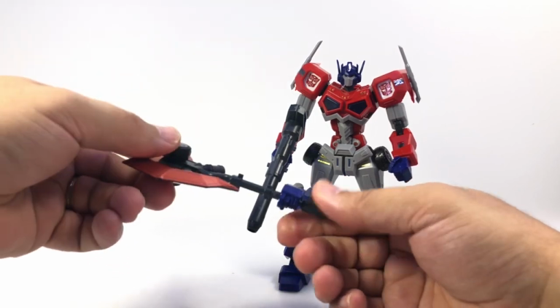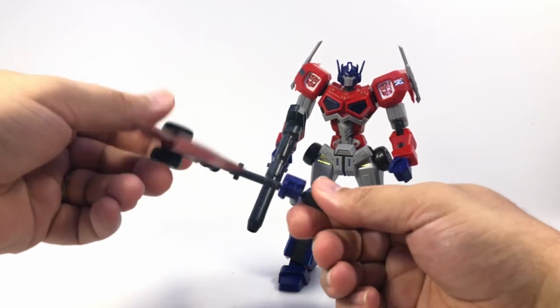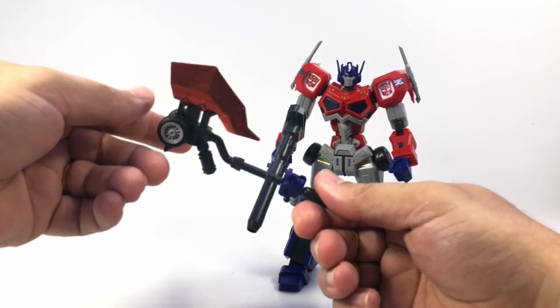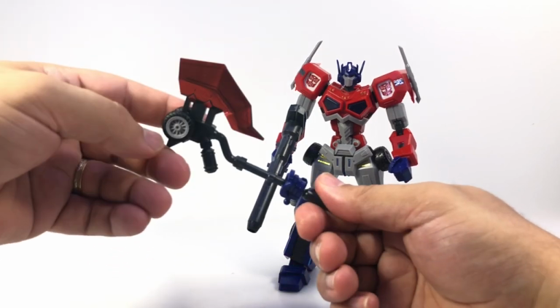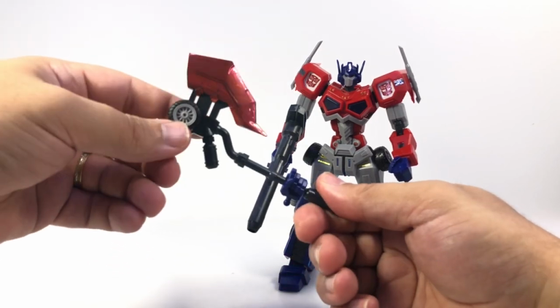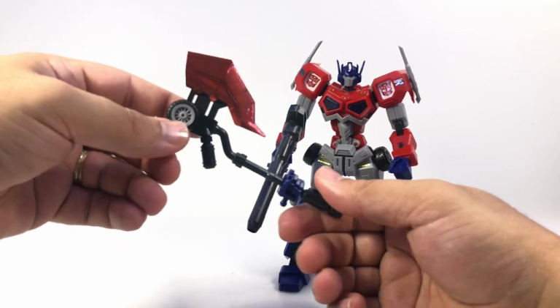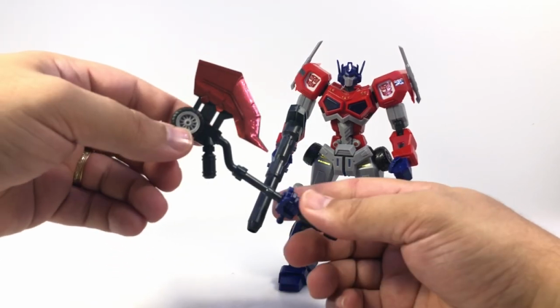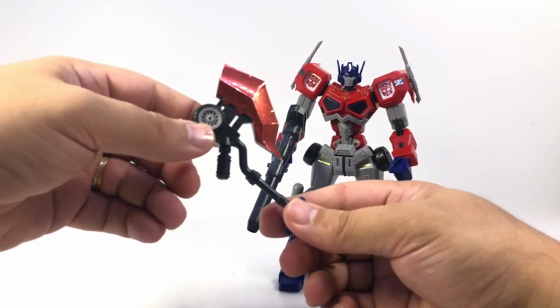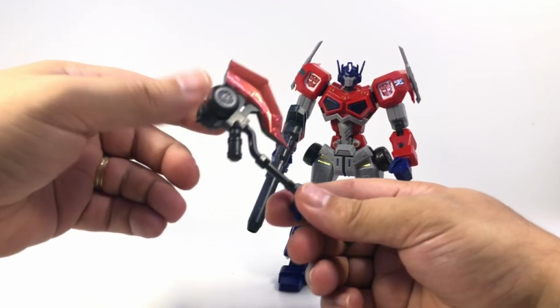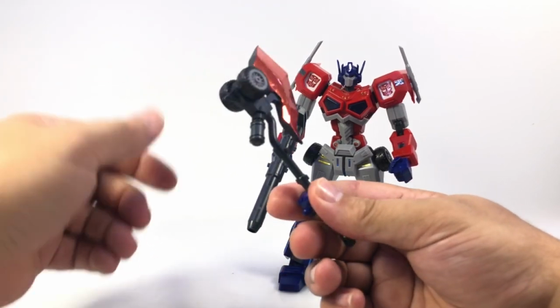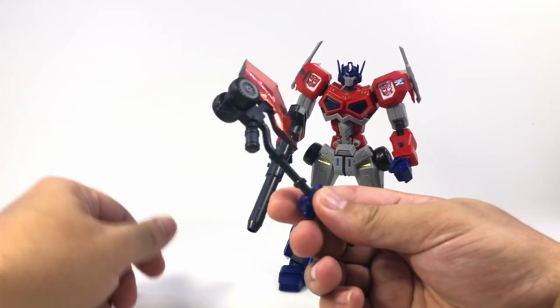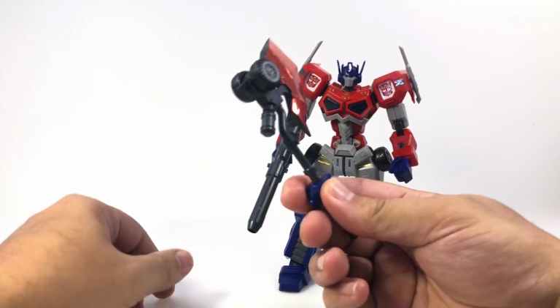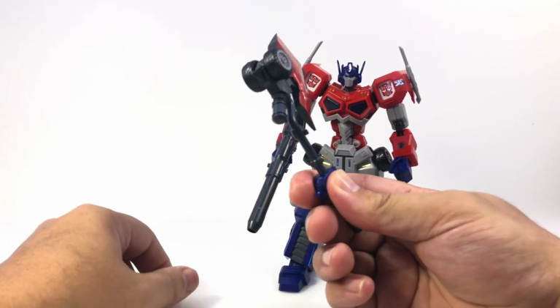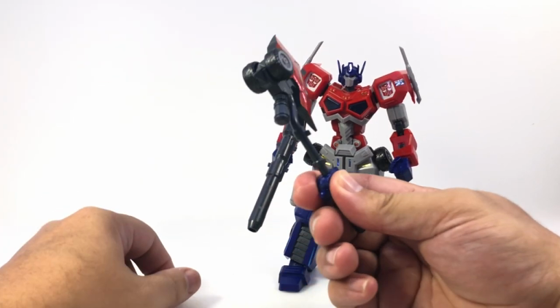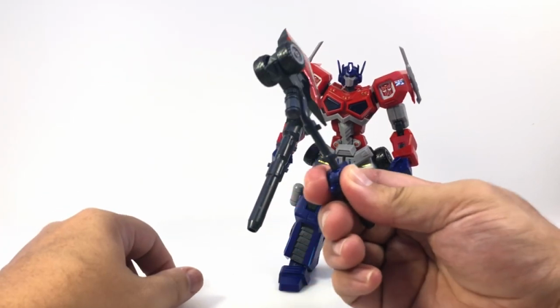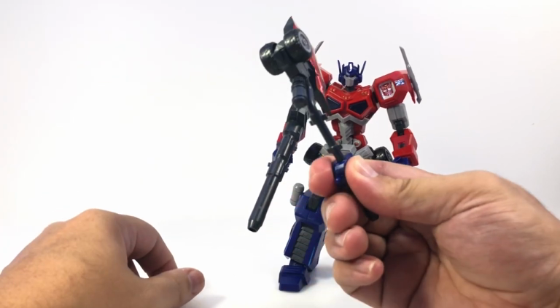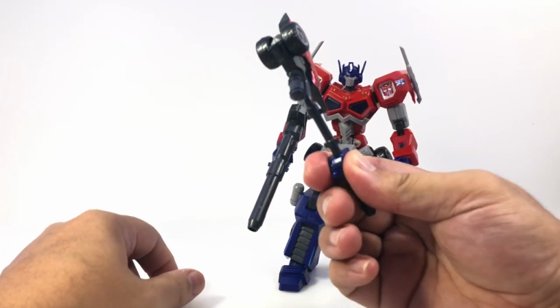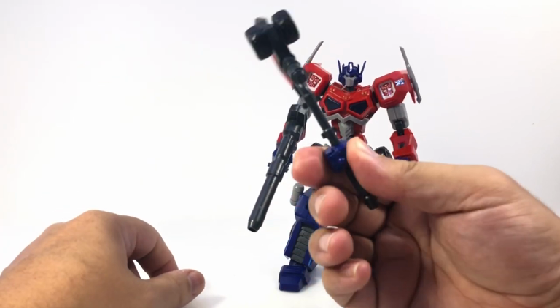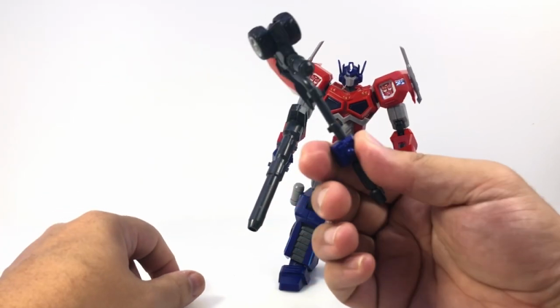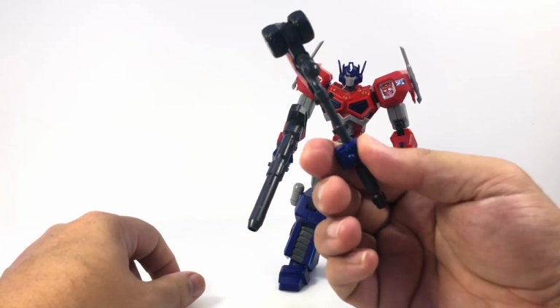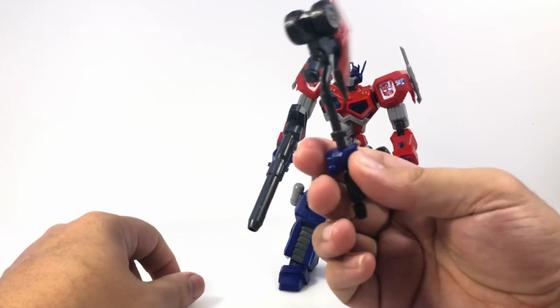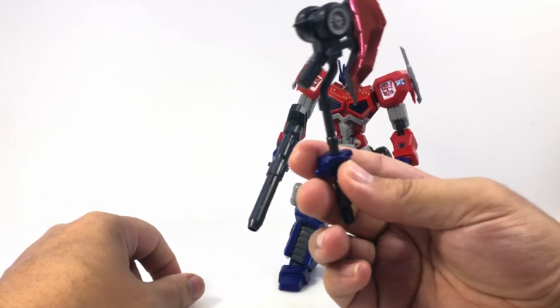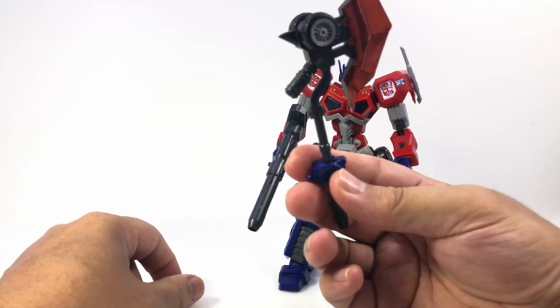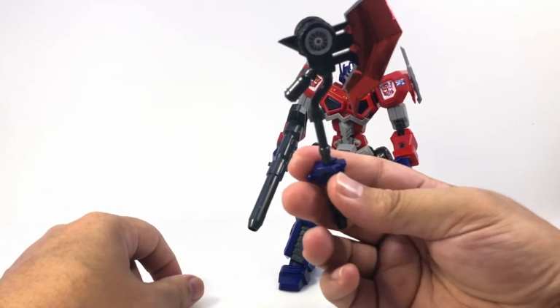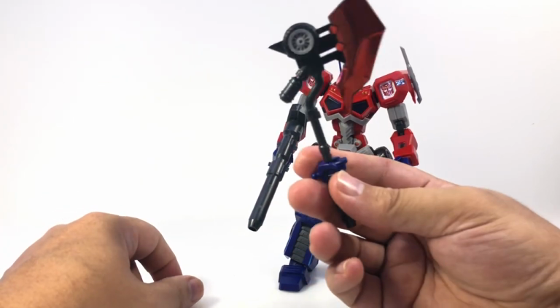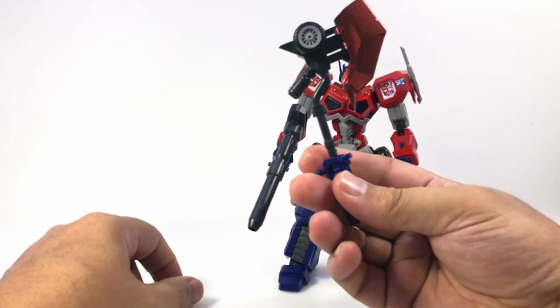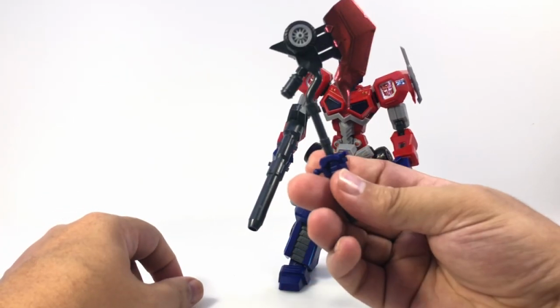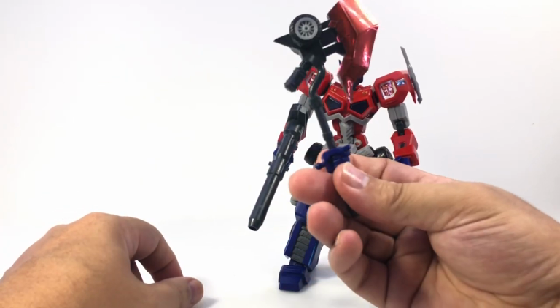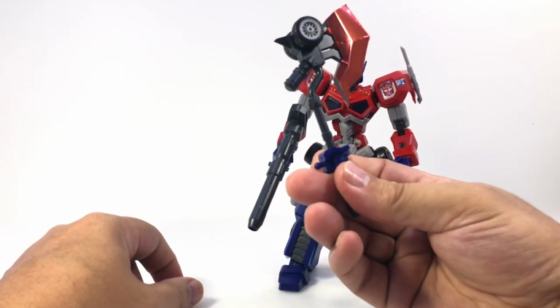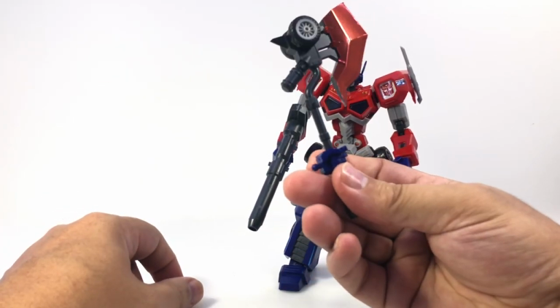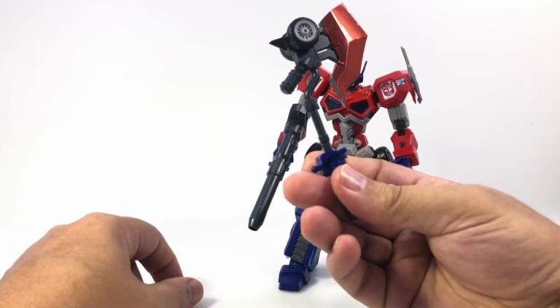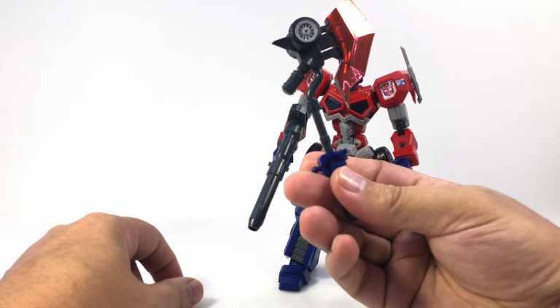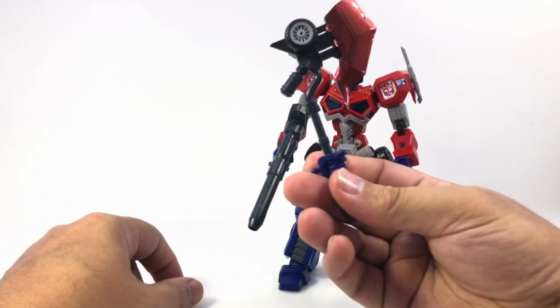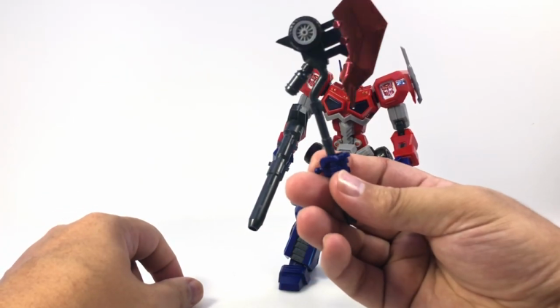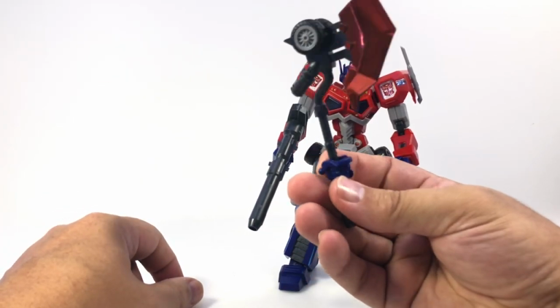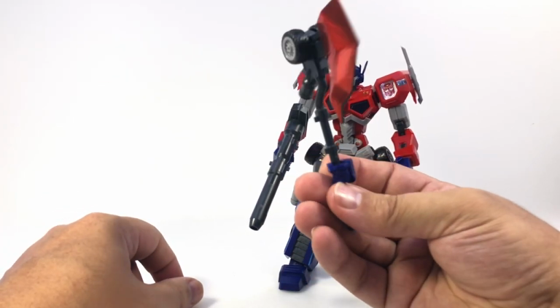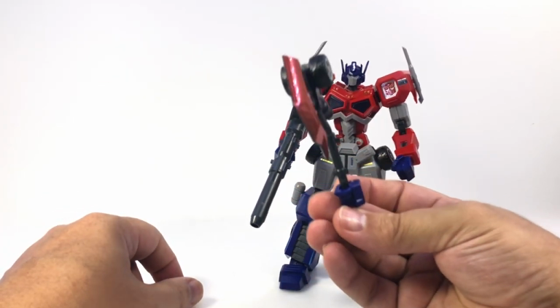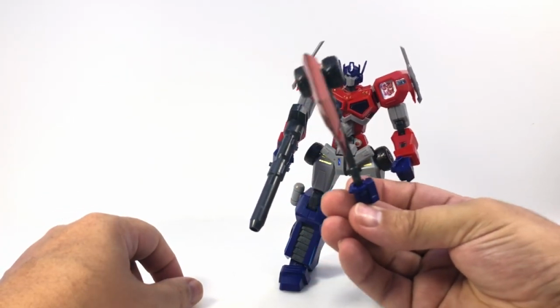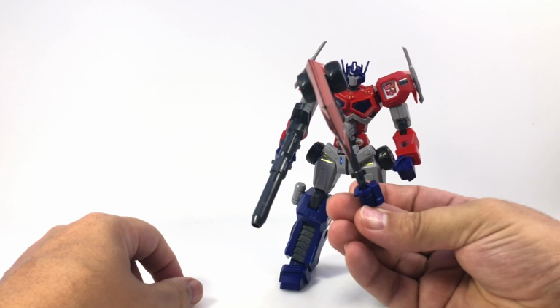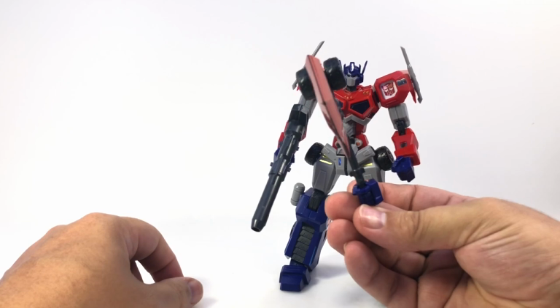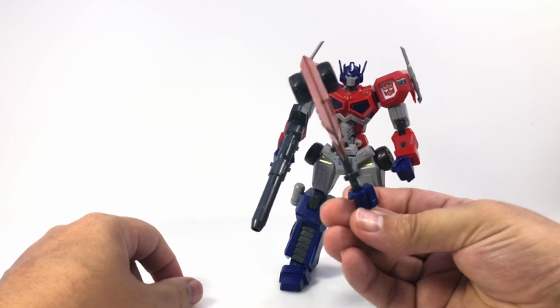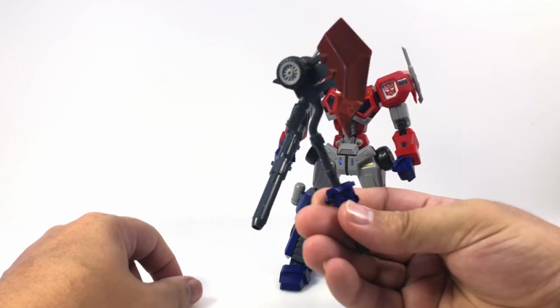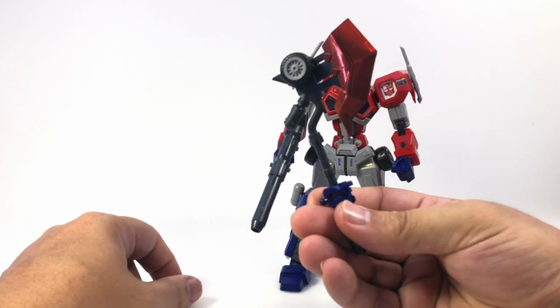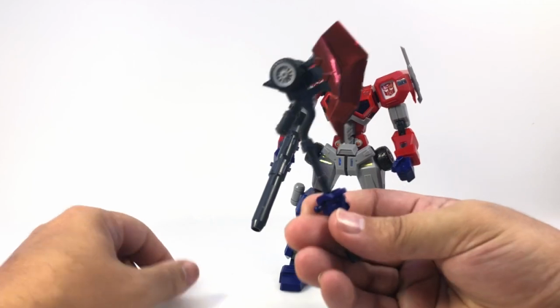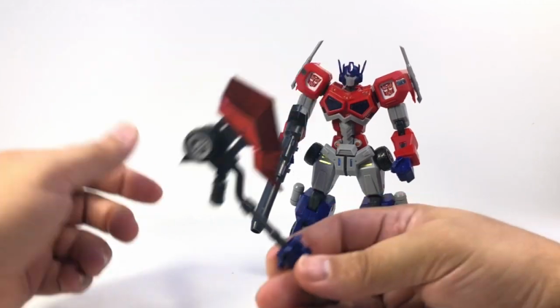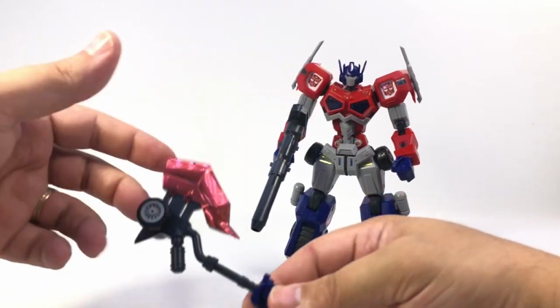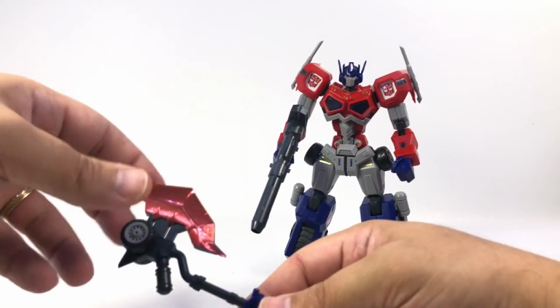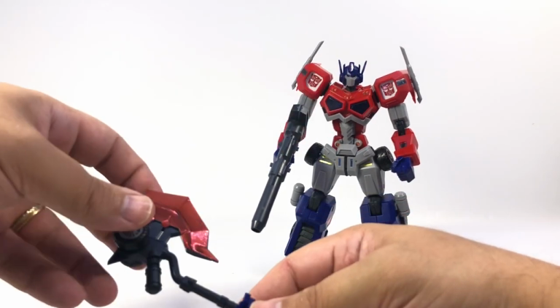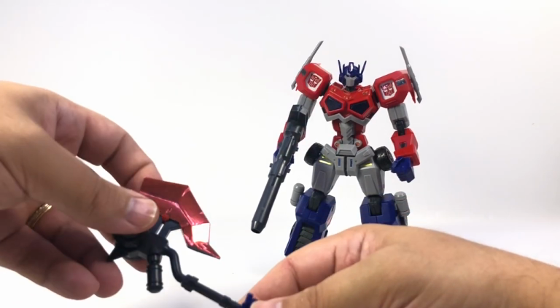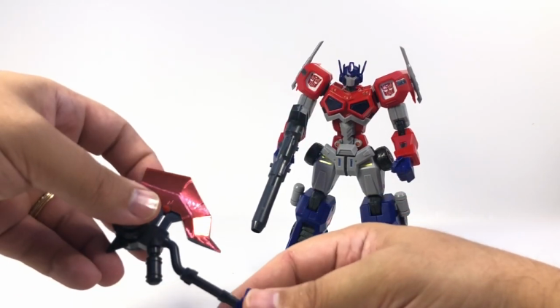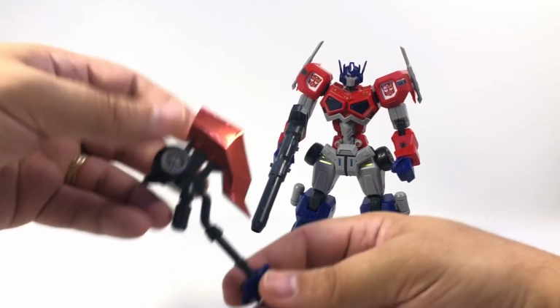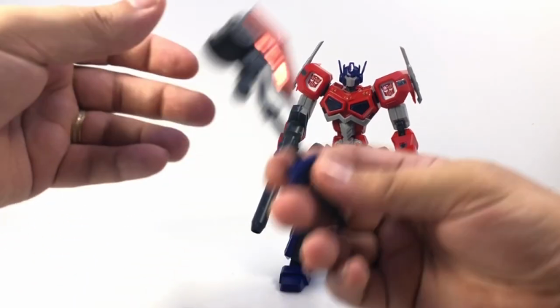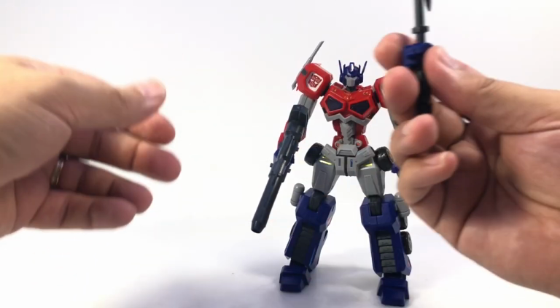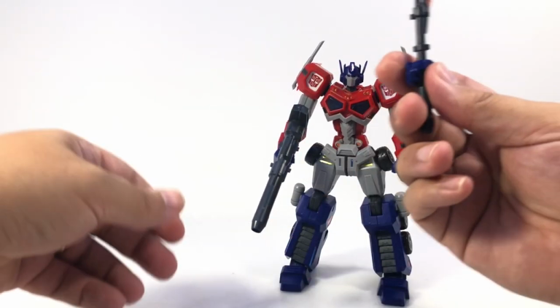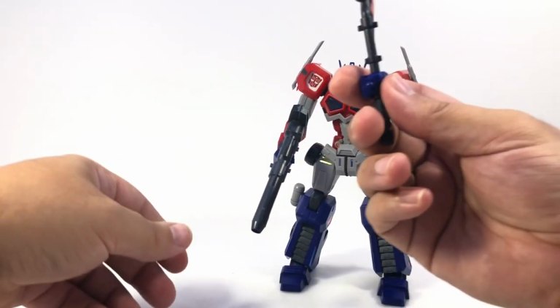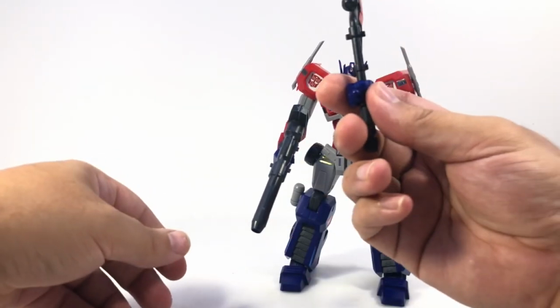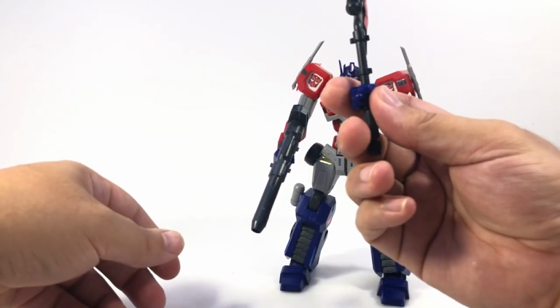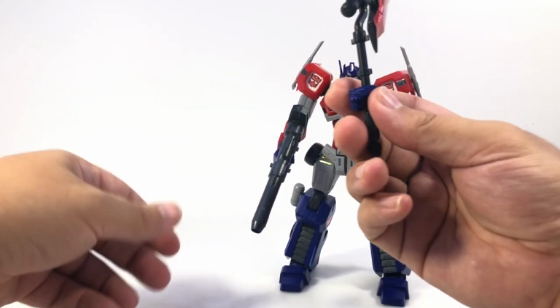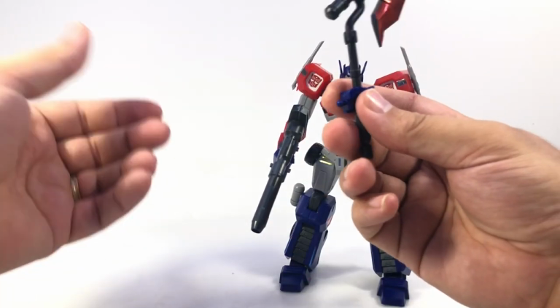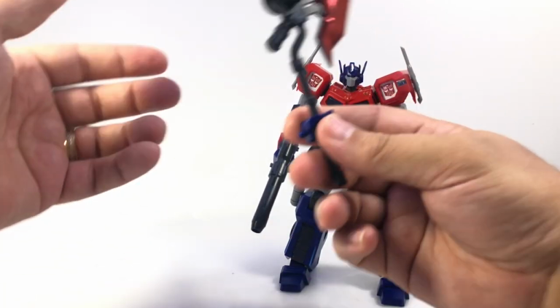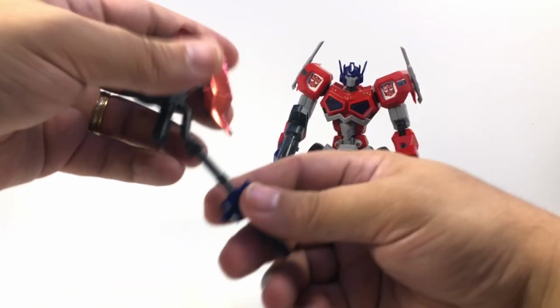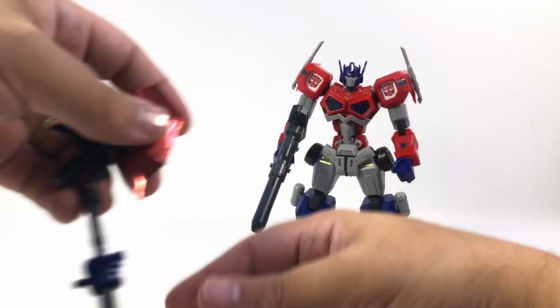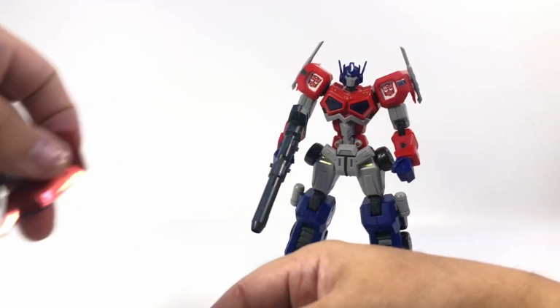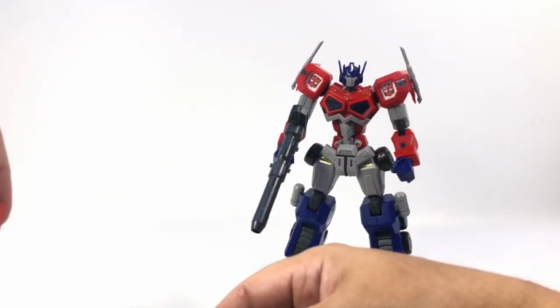If you're just going to leave the weapons in the hands, you can leave the hands on the weapons and just swap them out when you want to. Although if you store it on the back it'll look a bit silly.